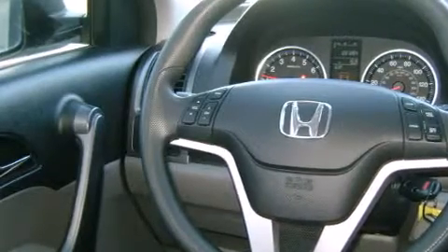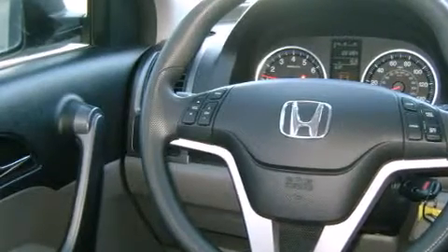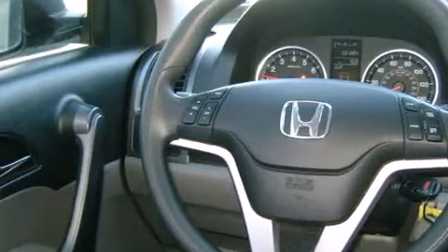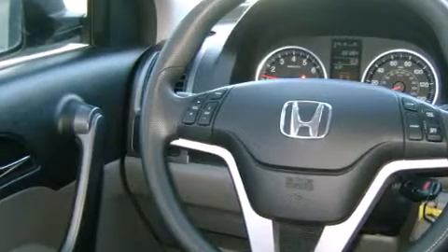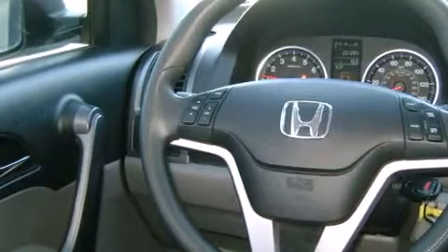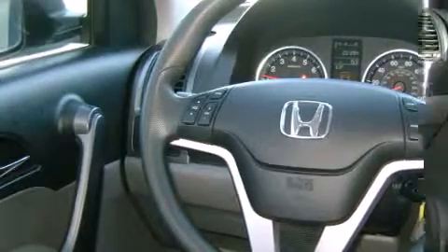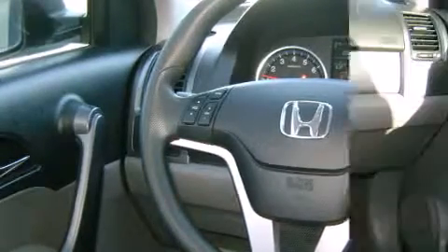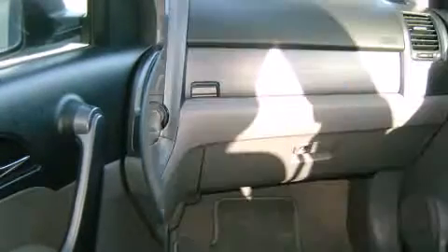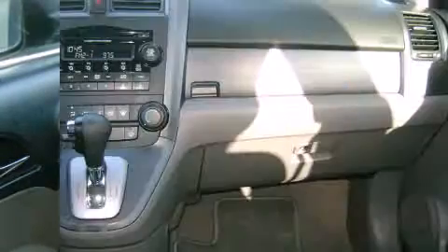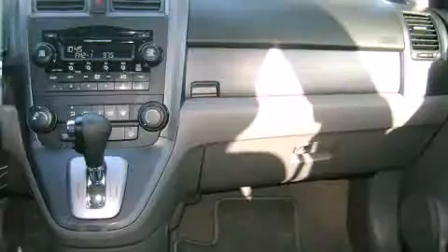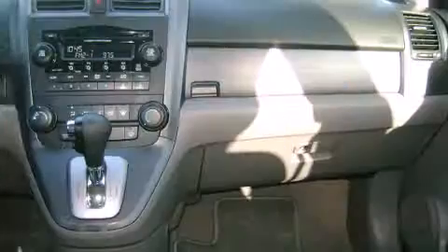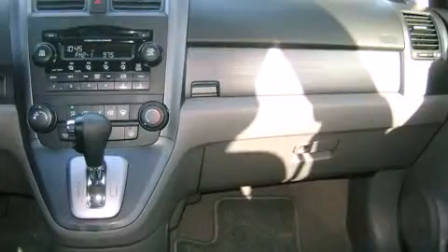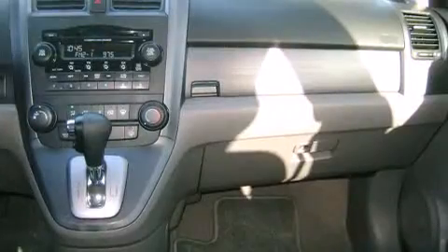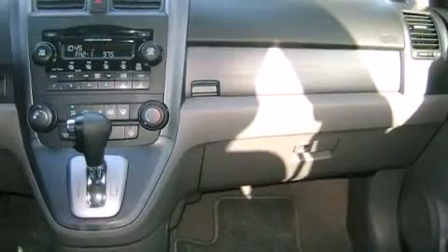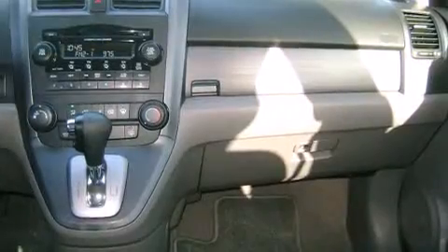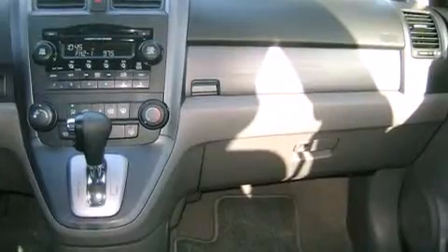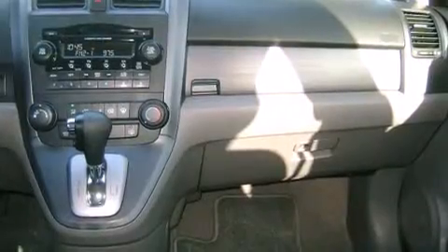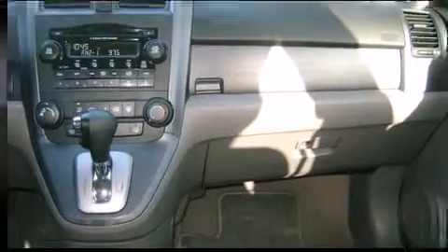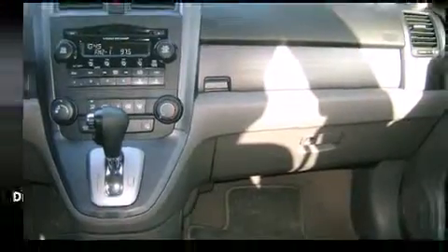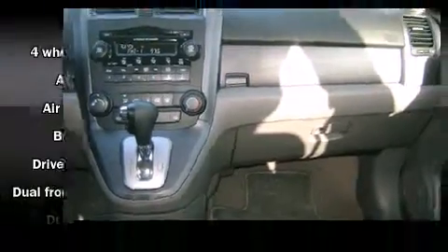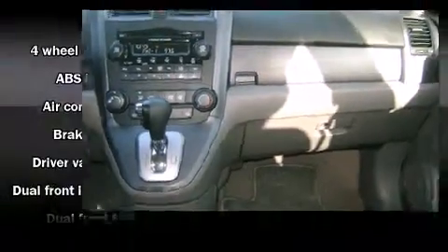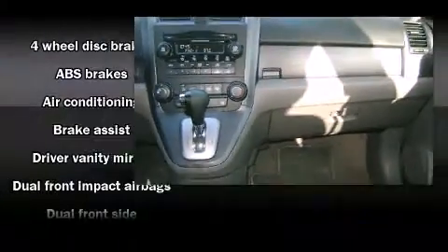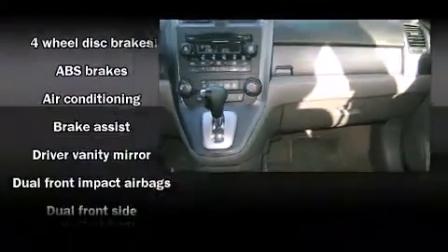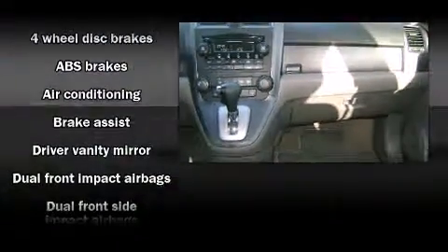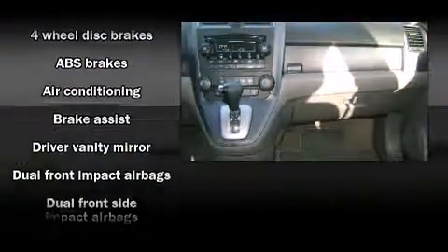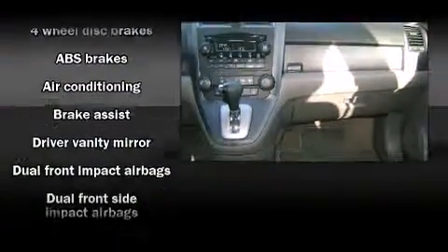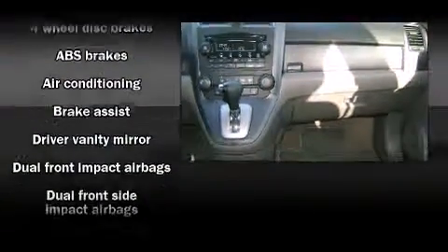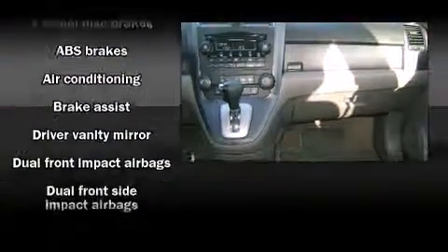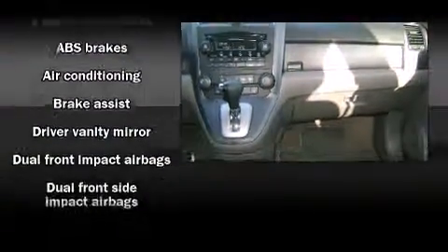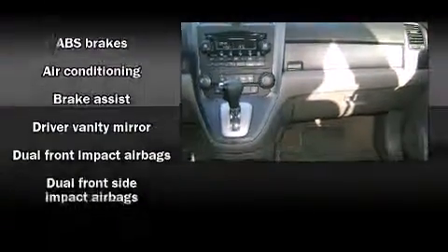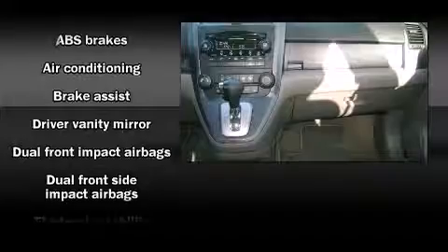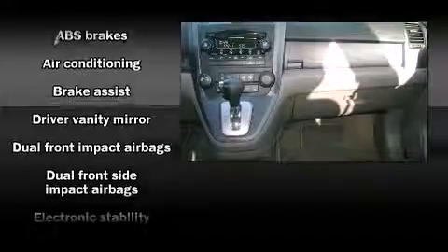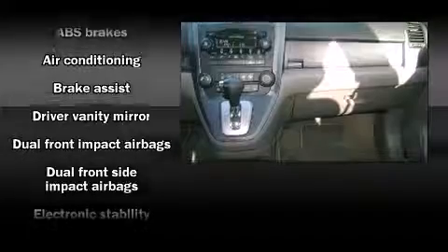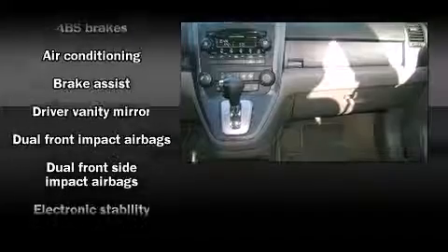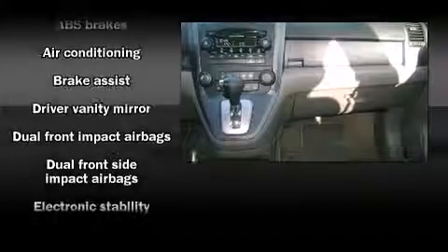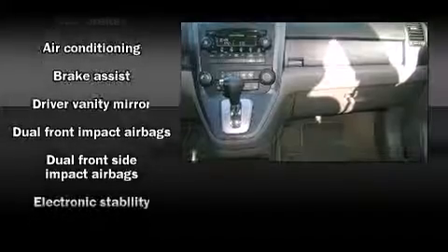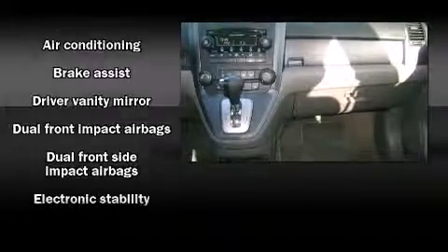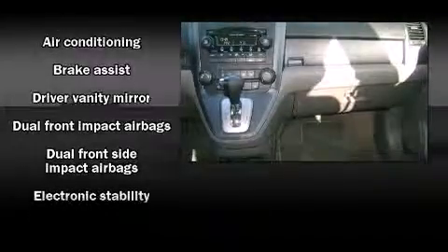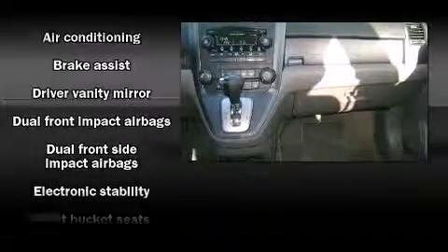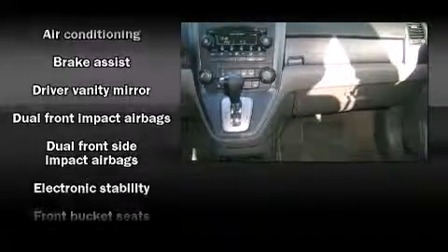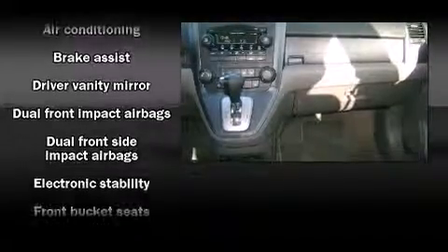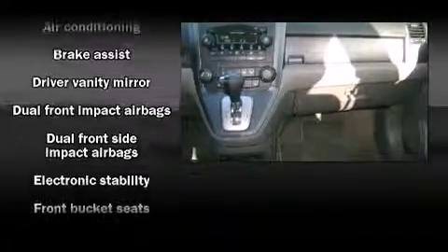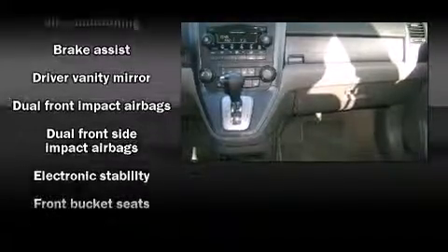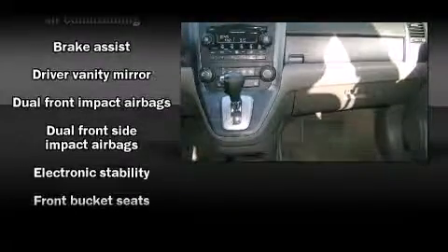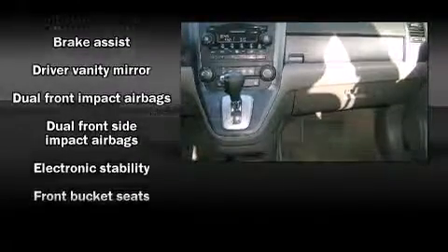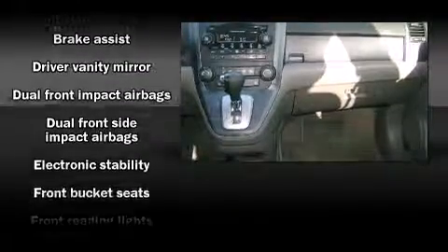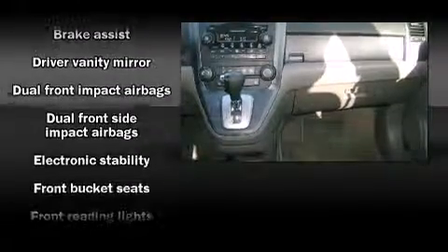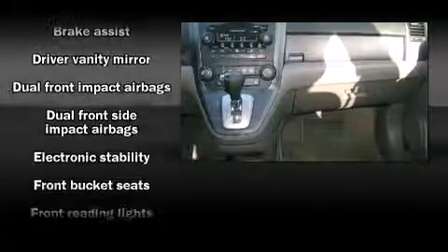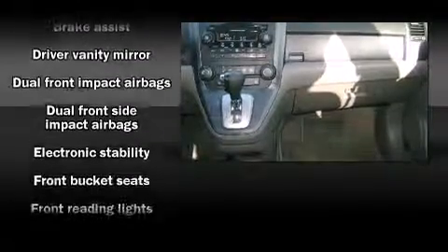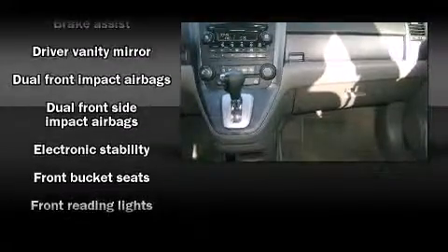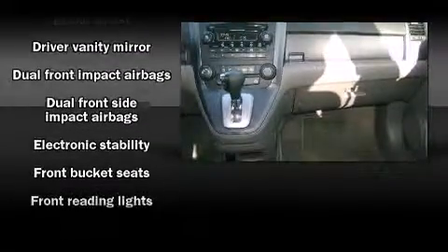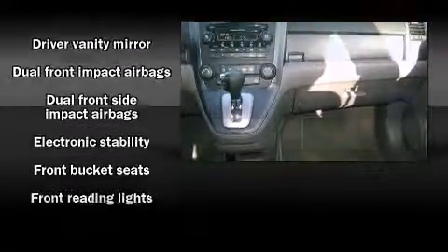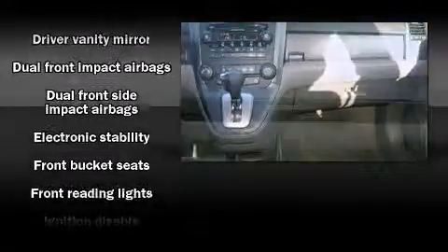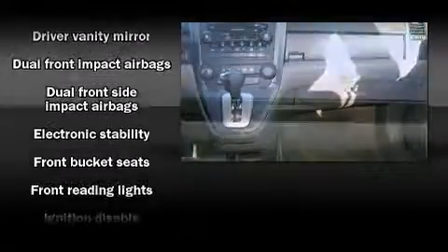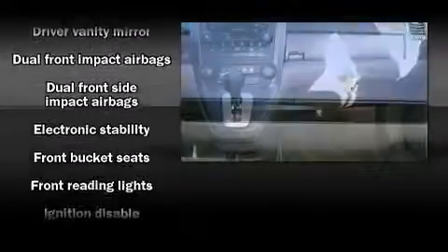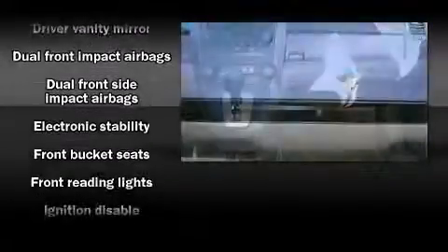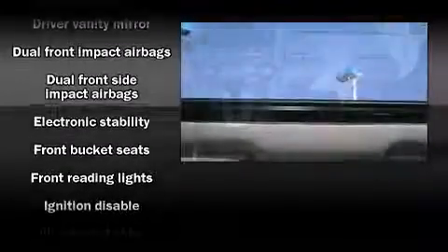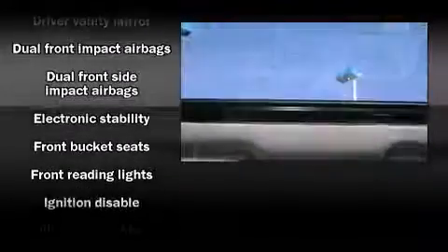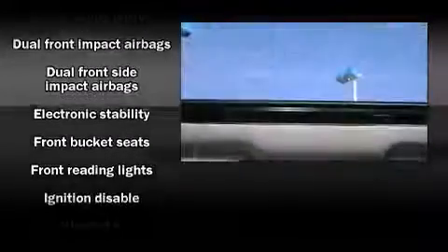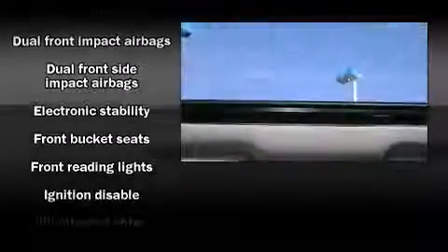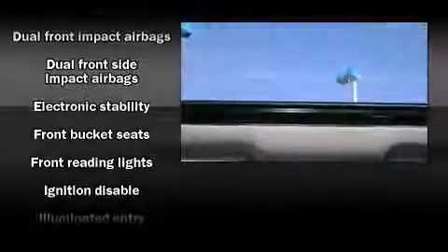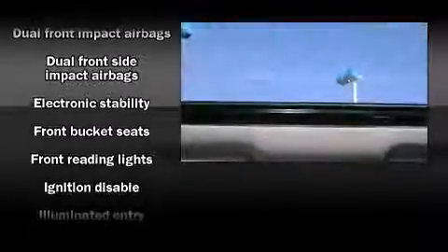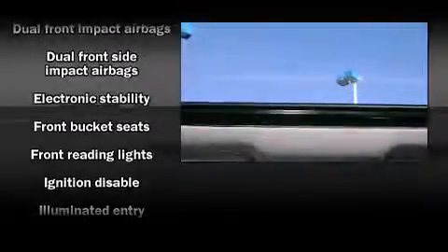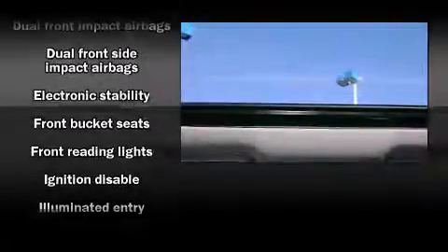Honda prioritized practicality, efficiency, and style by including a rear window wiper, front and rear cup holders, and cruise control.